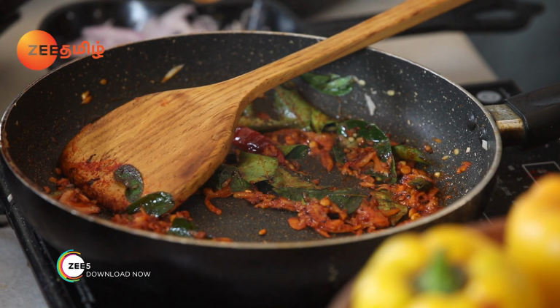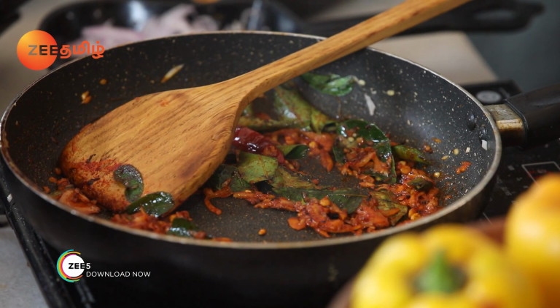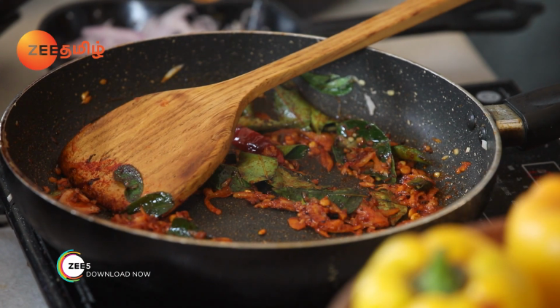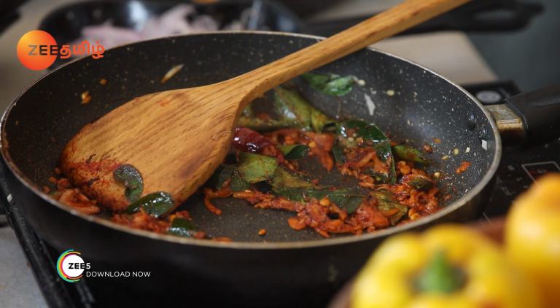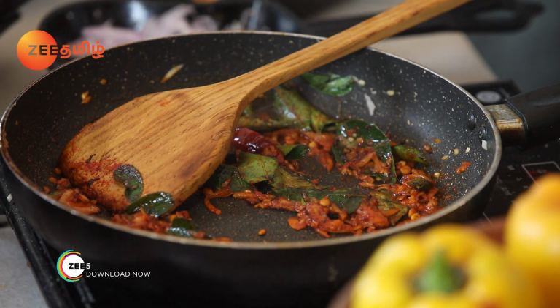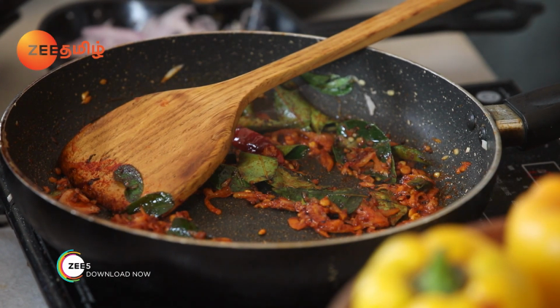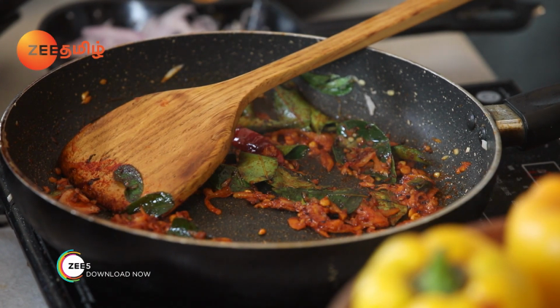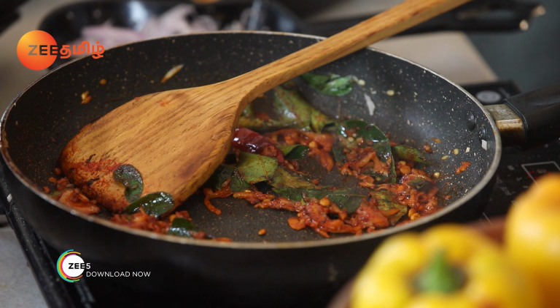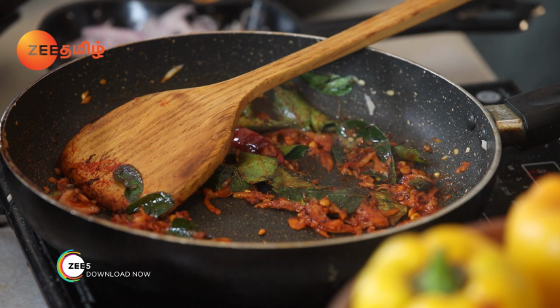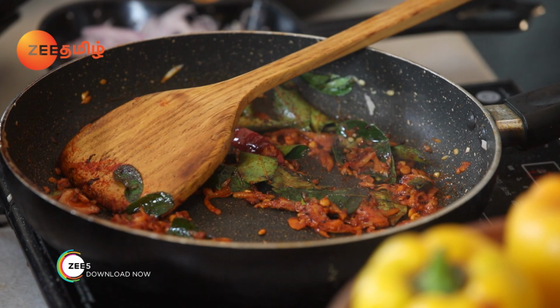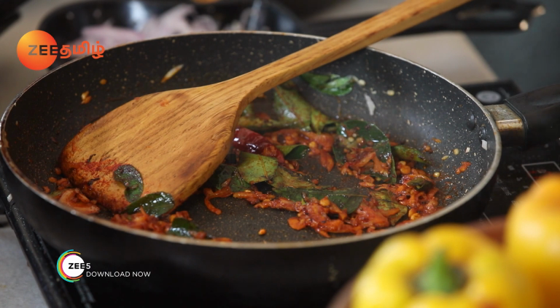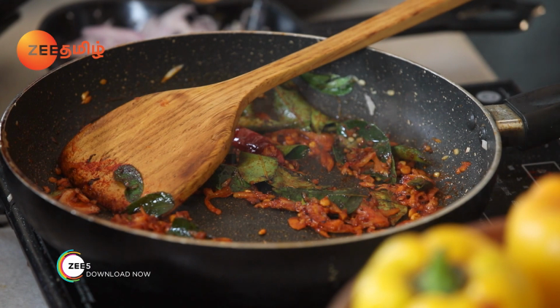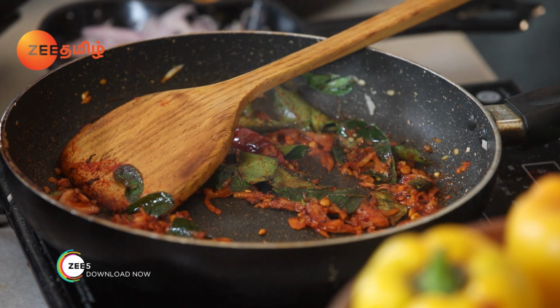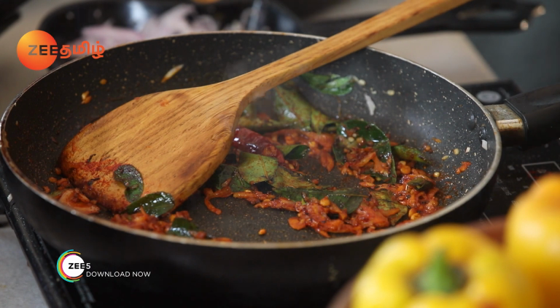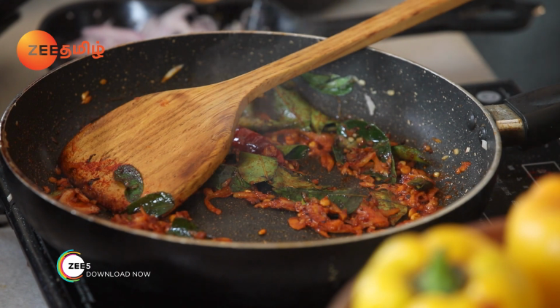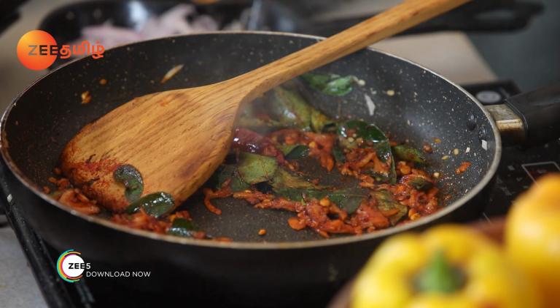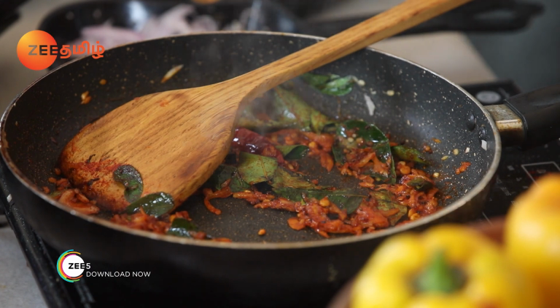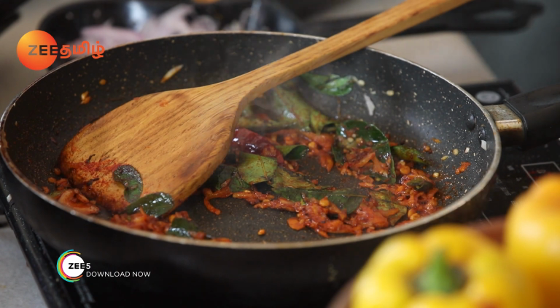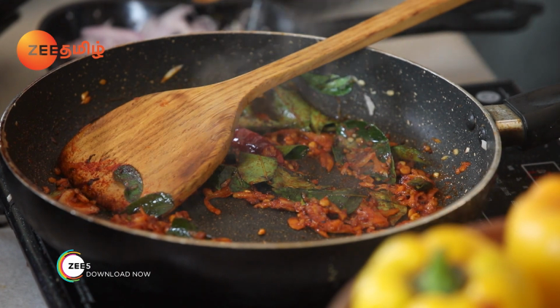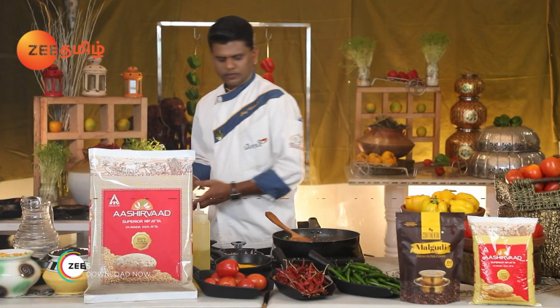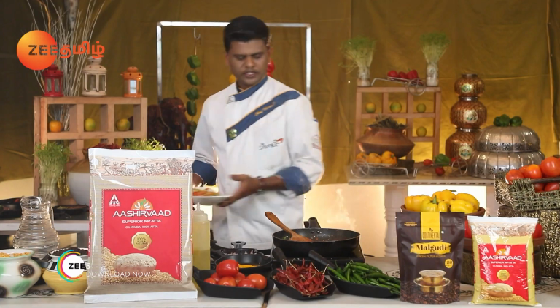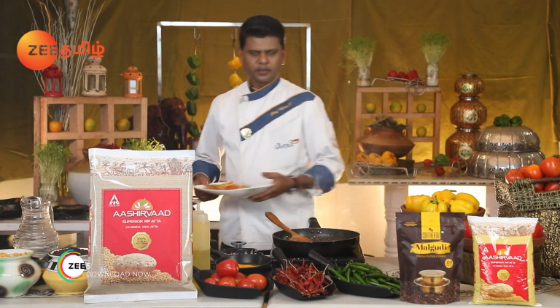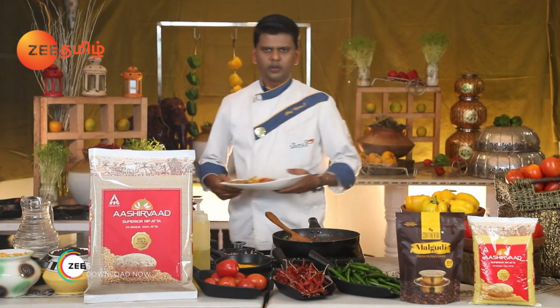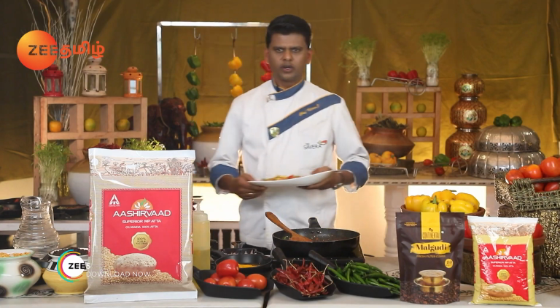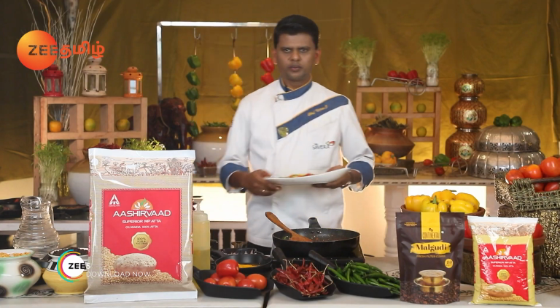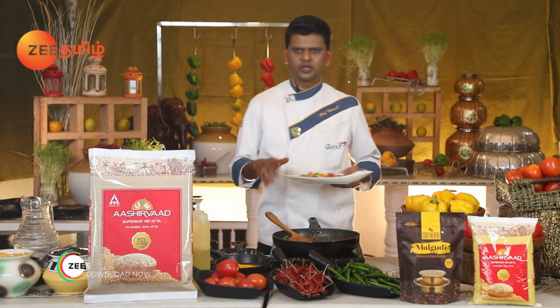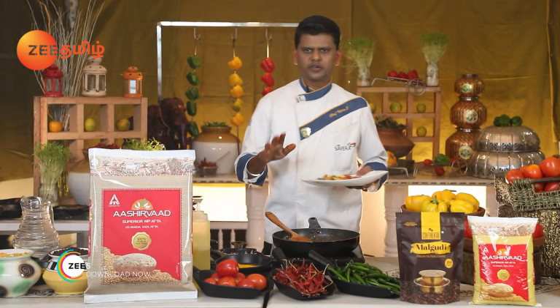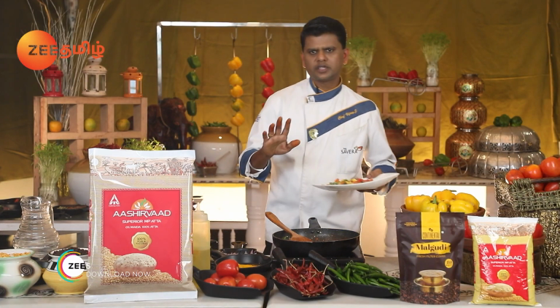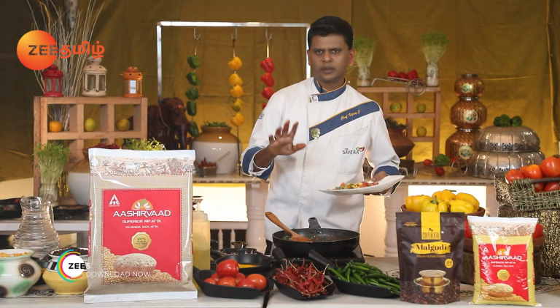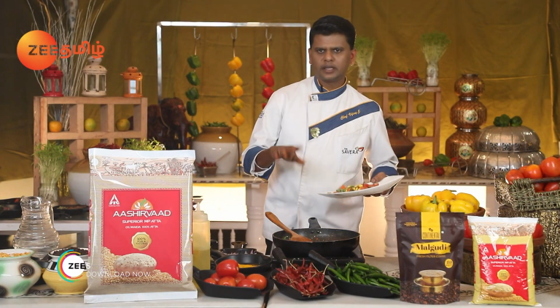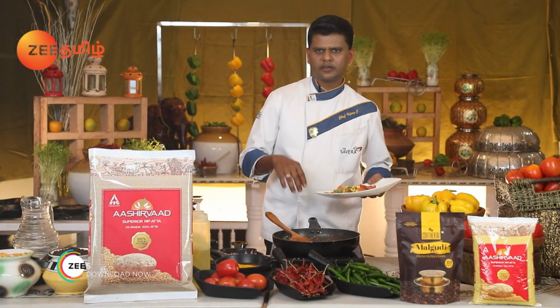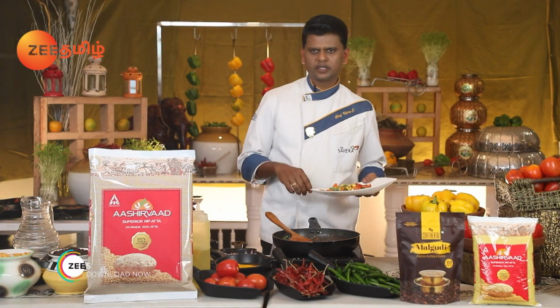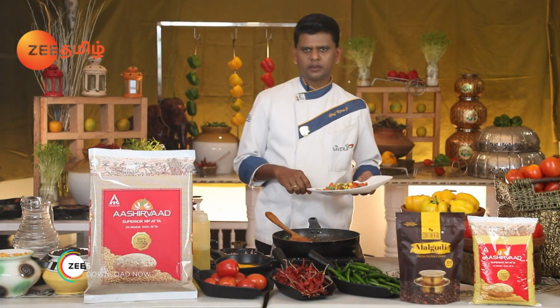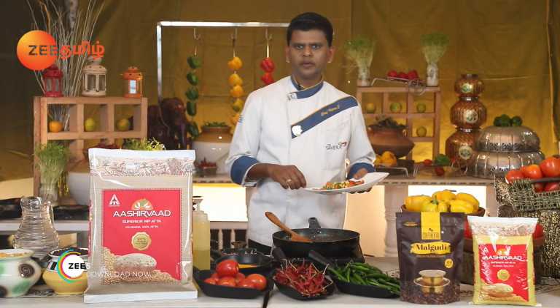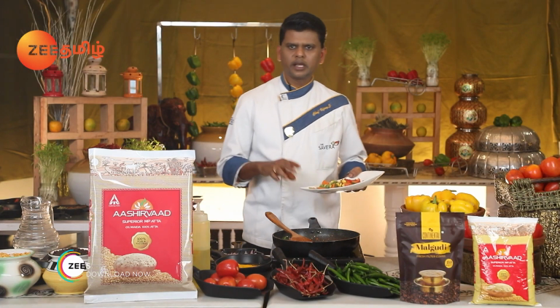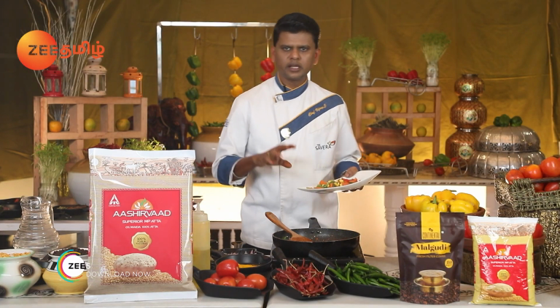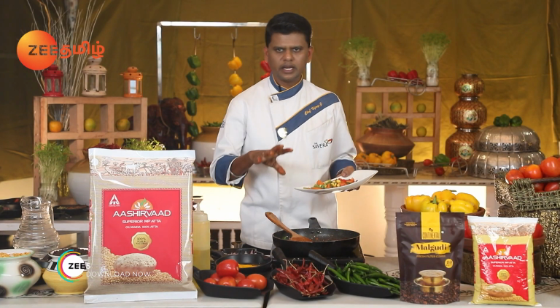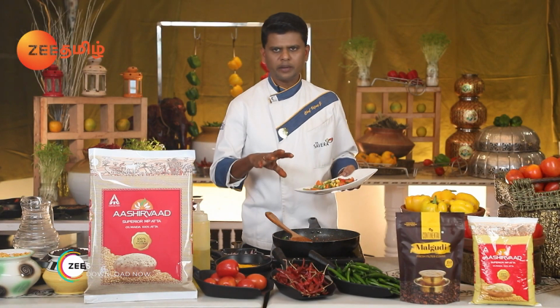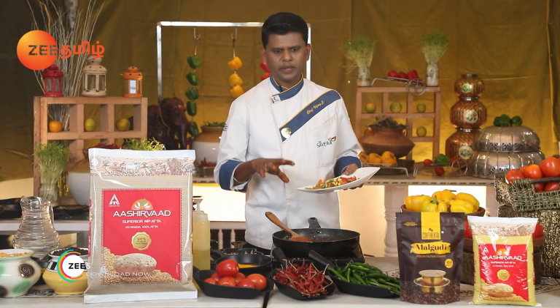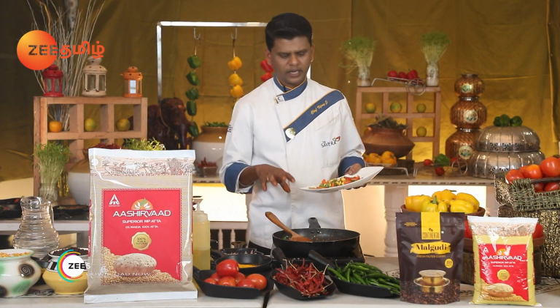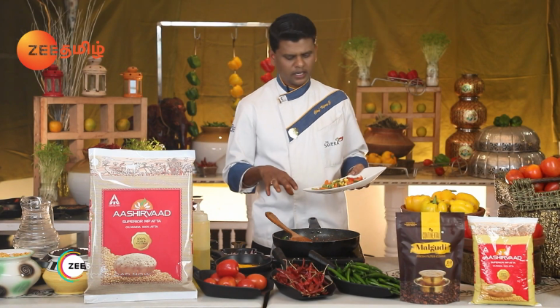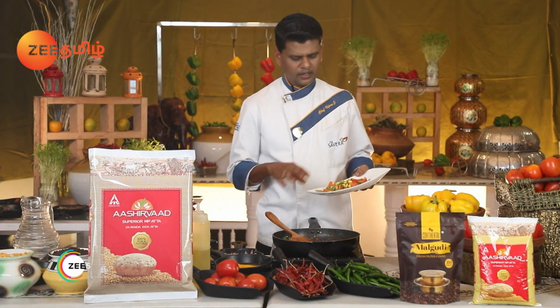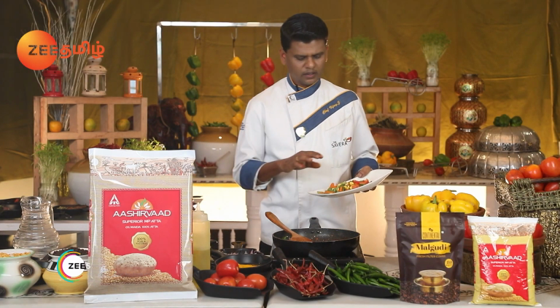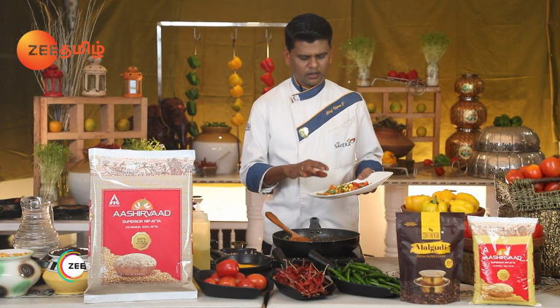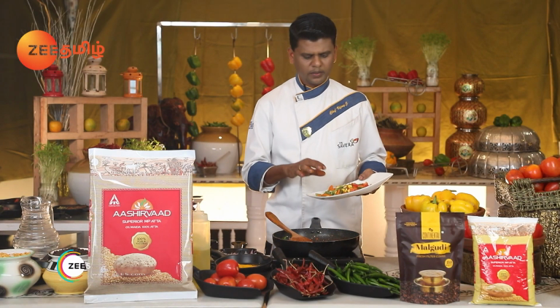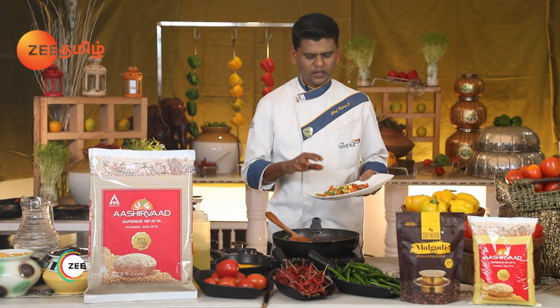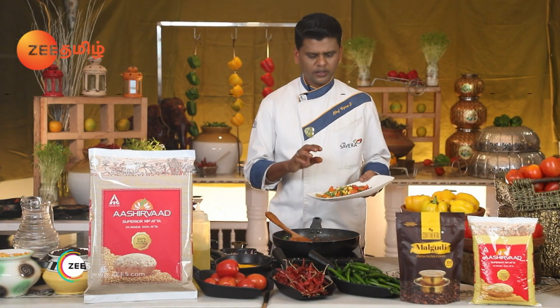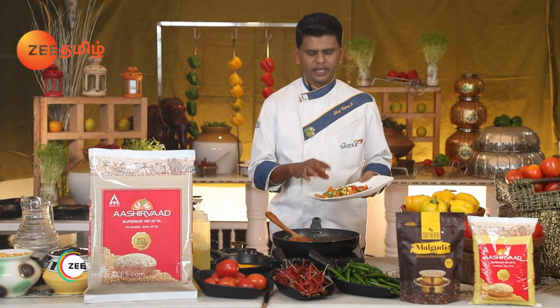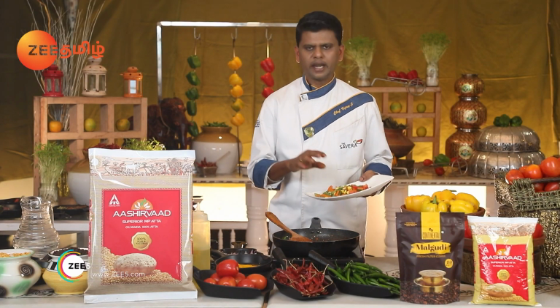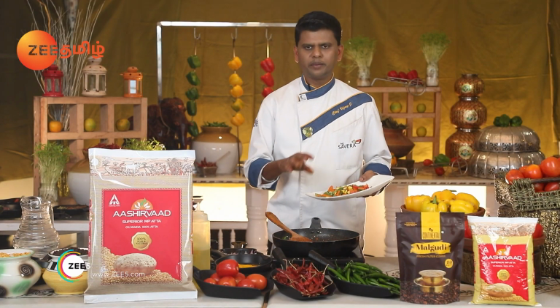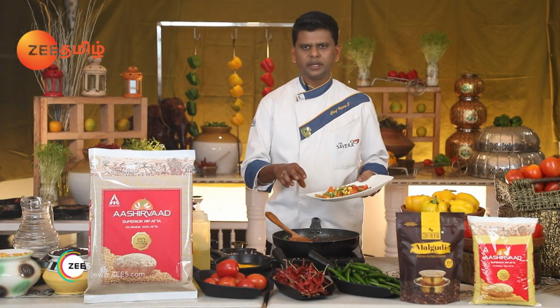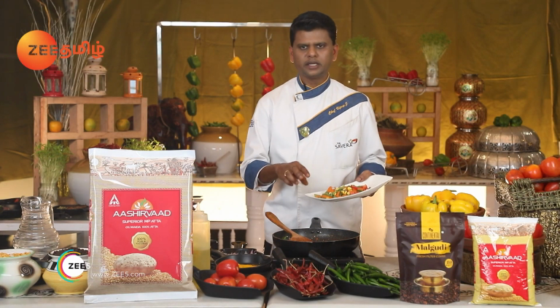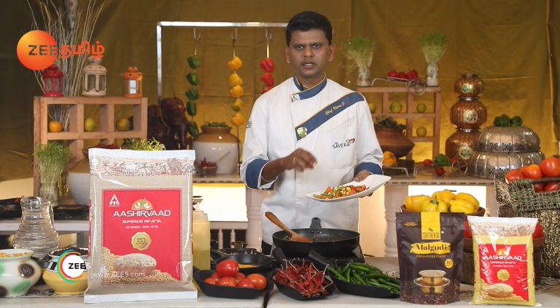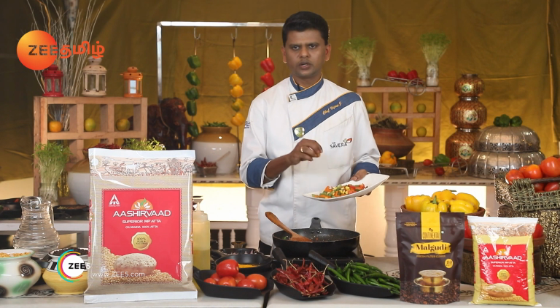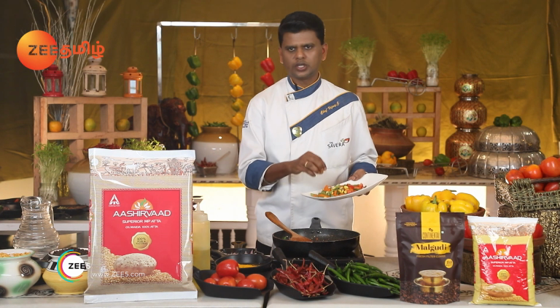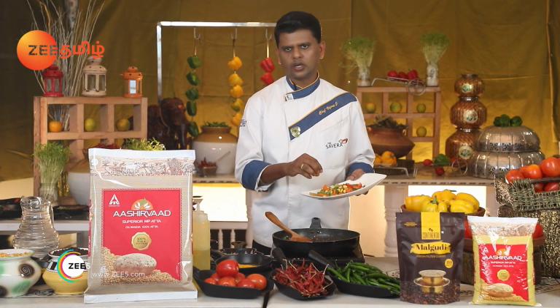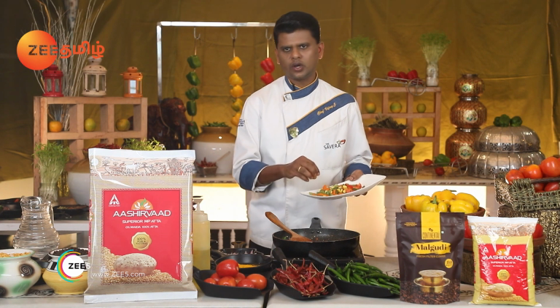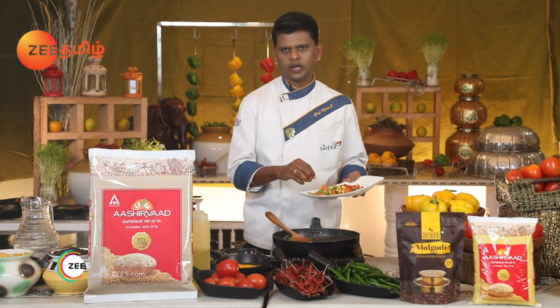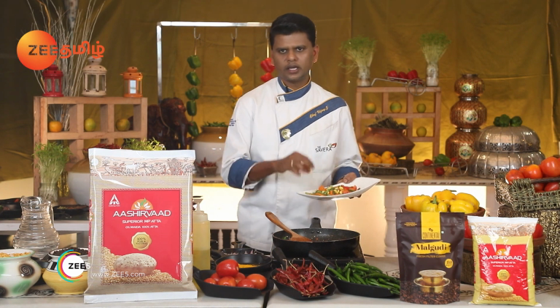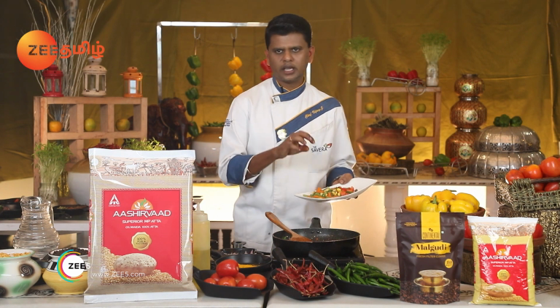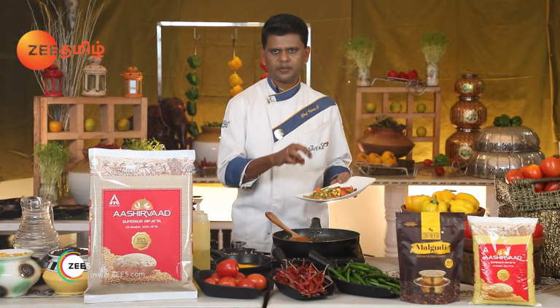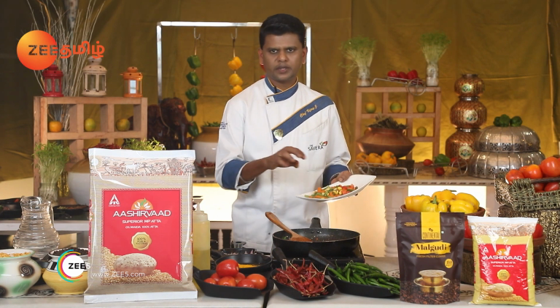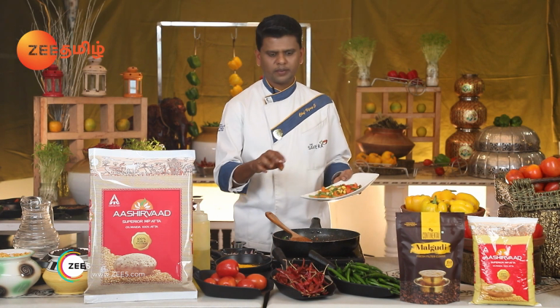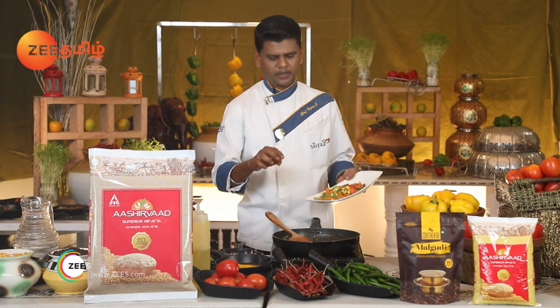Add the vegetable. If you want to add vegetables, you can add carrots, beans, corn and capsicum.